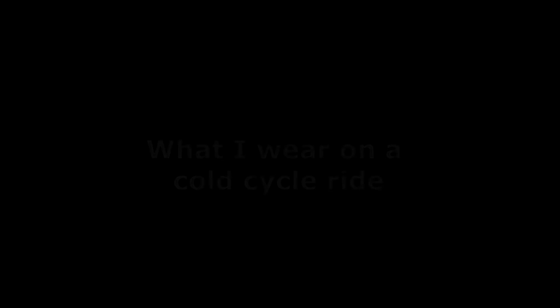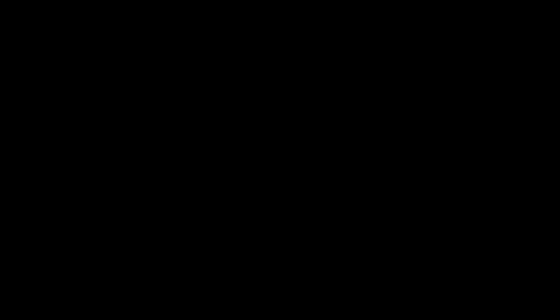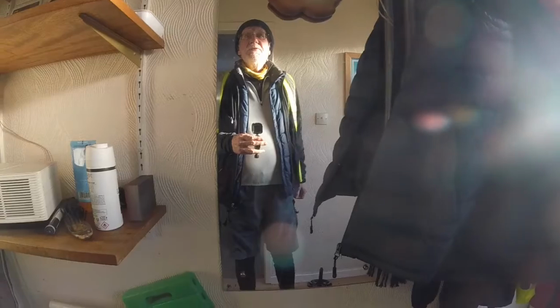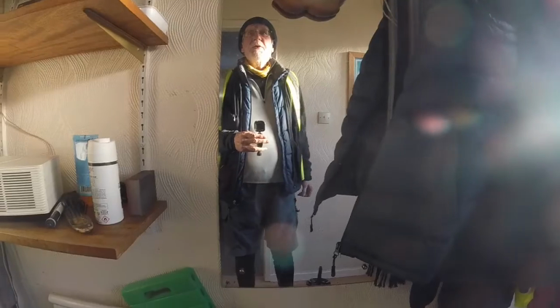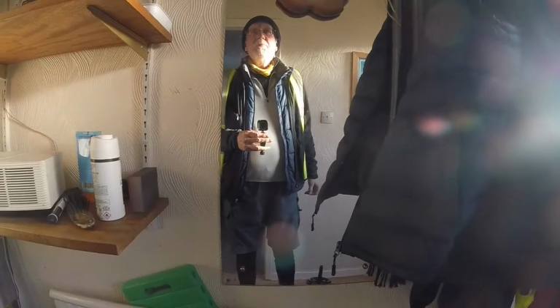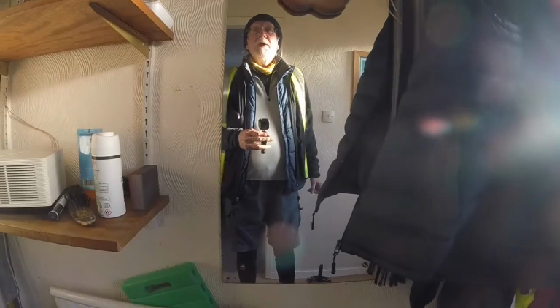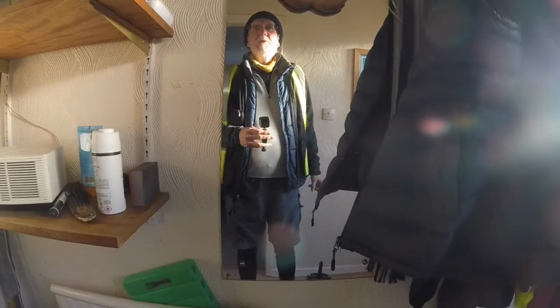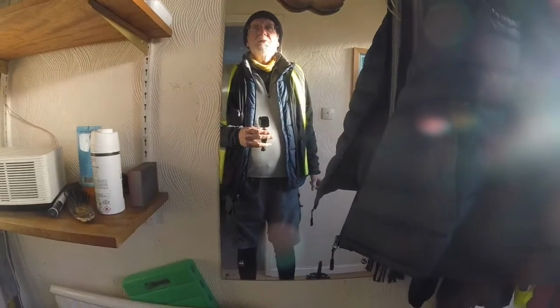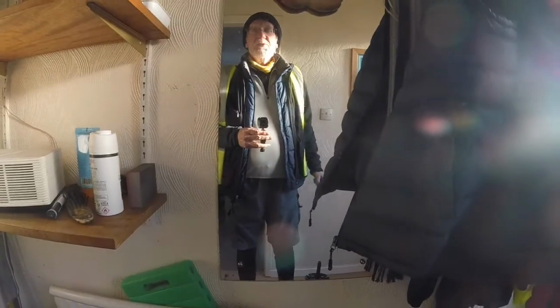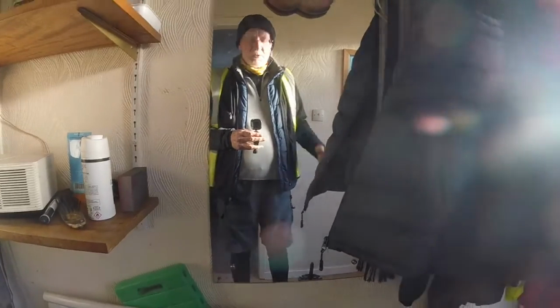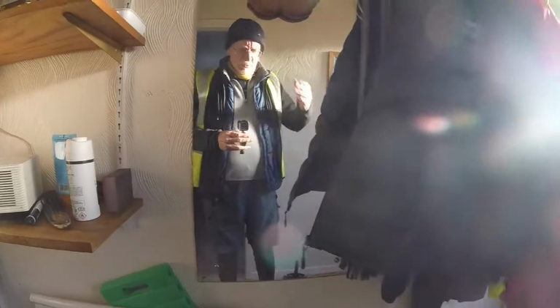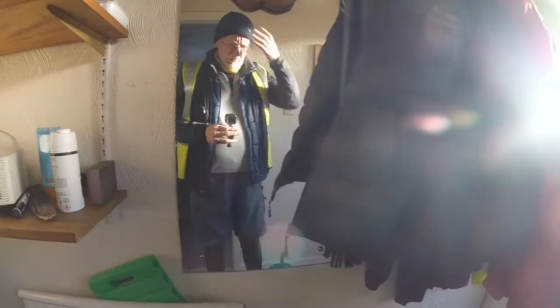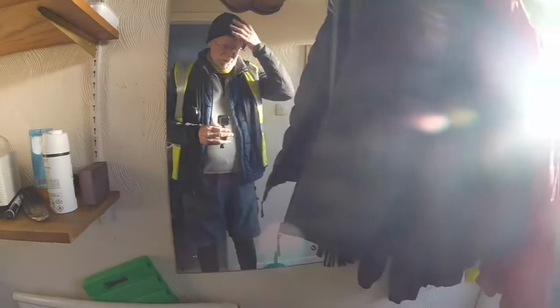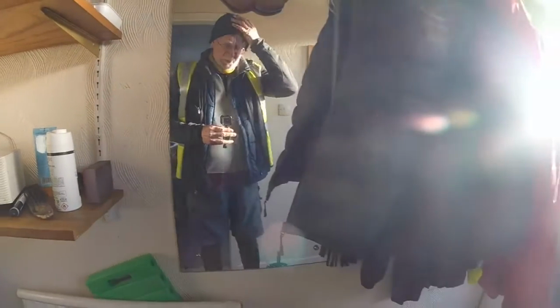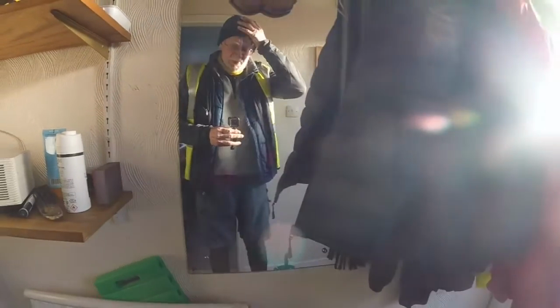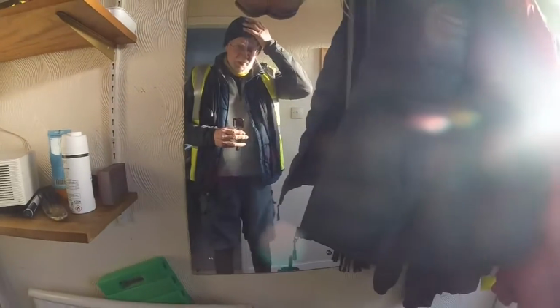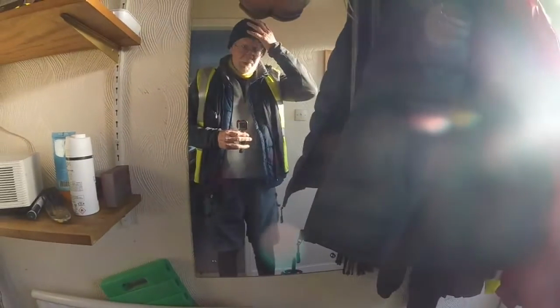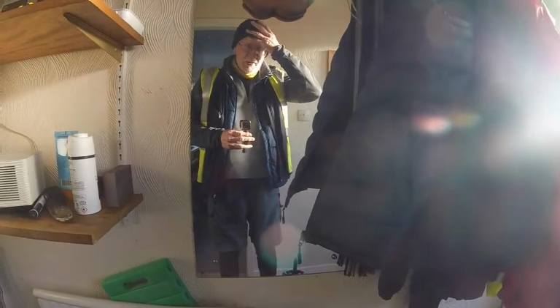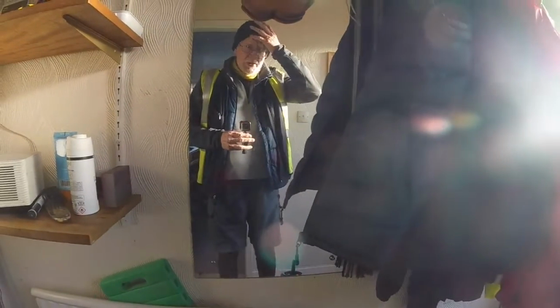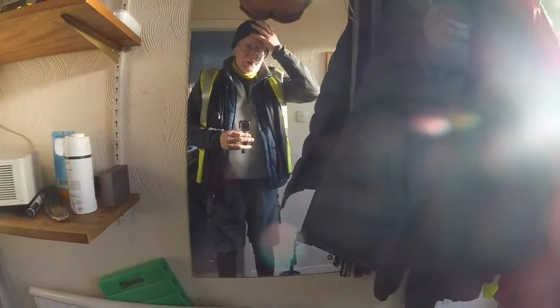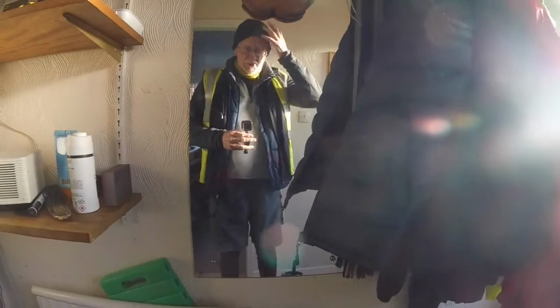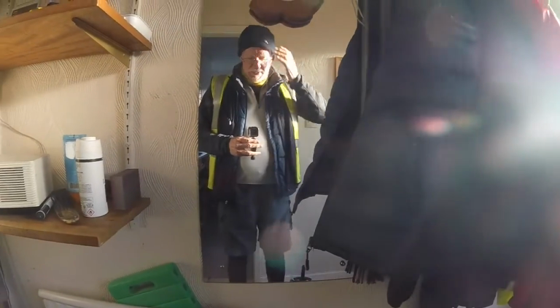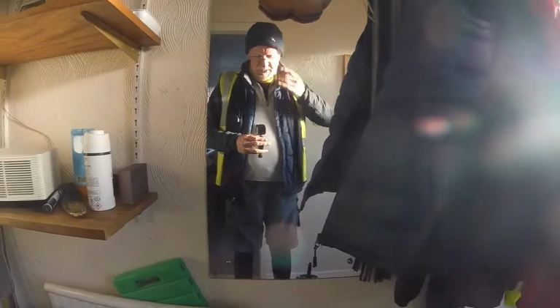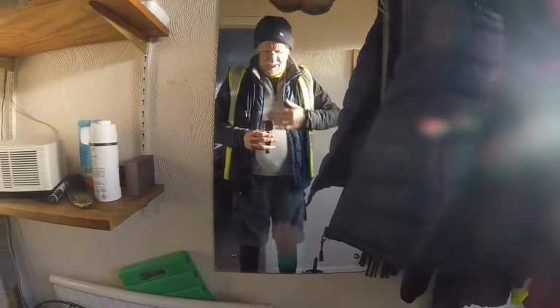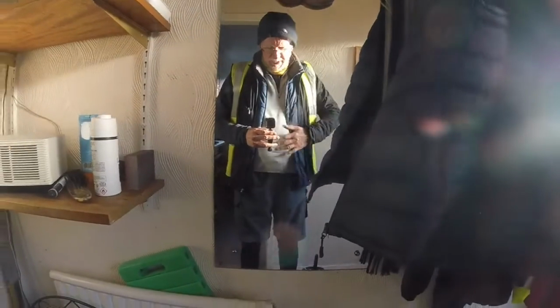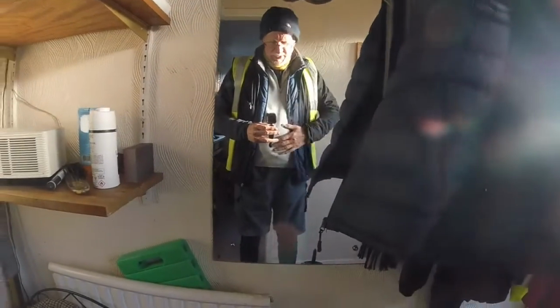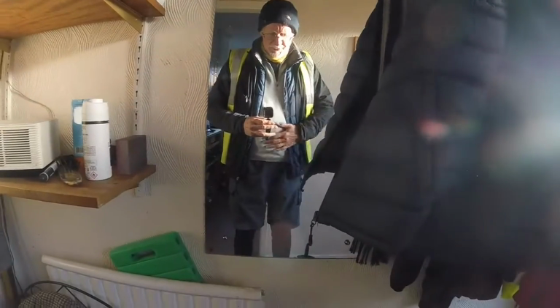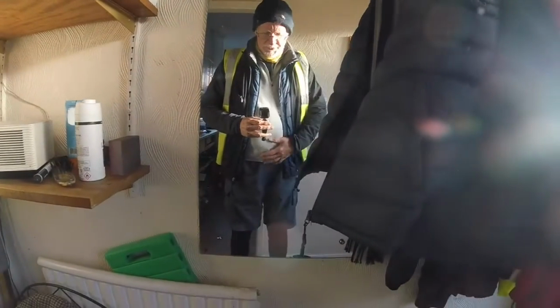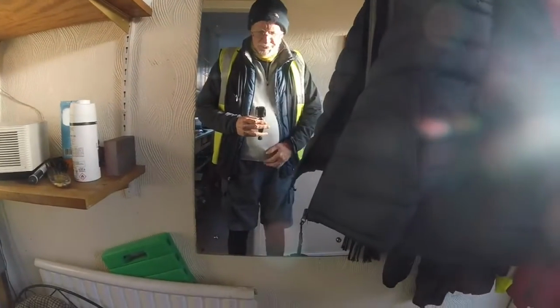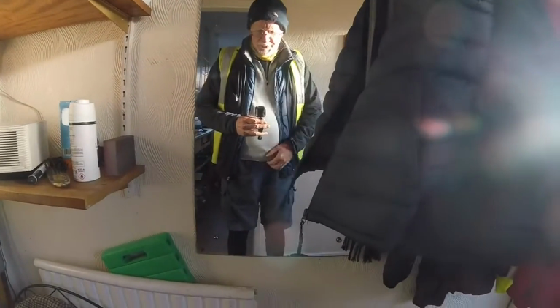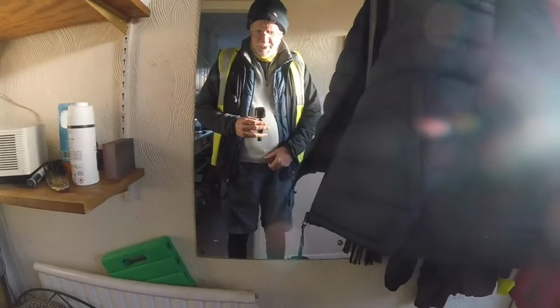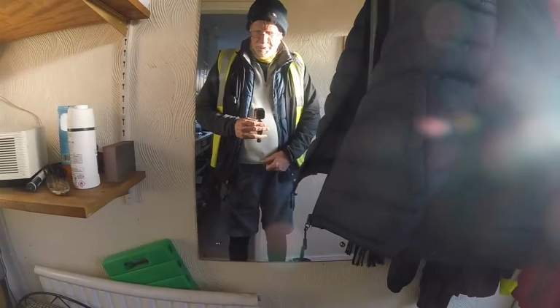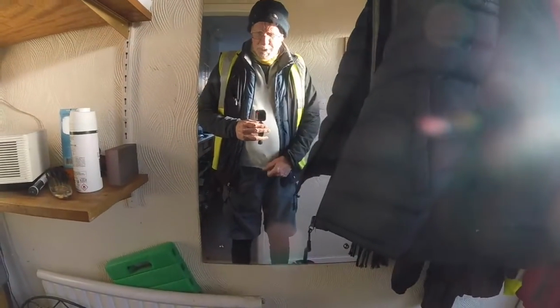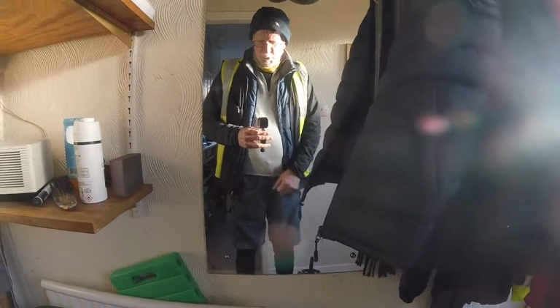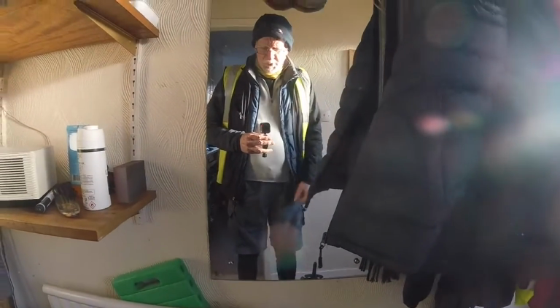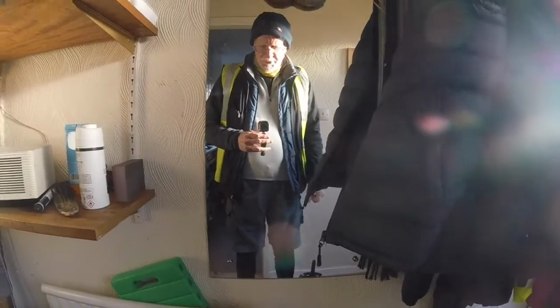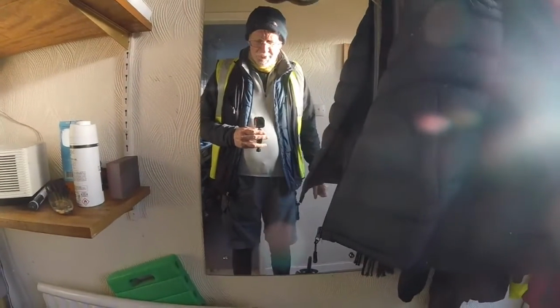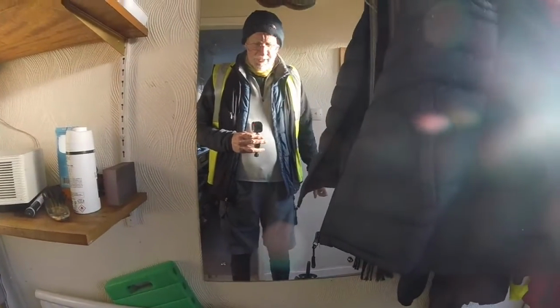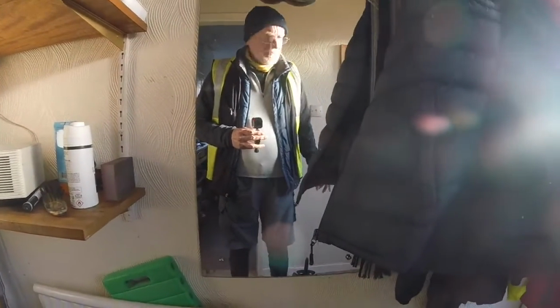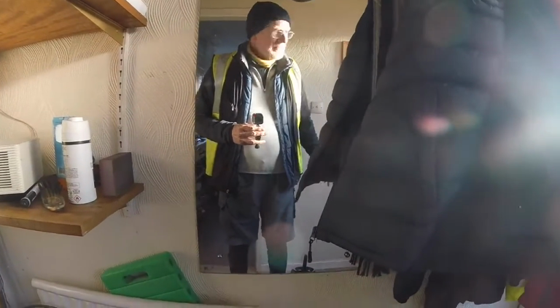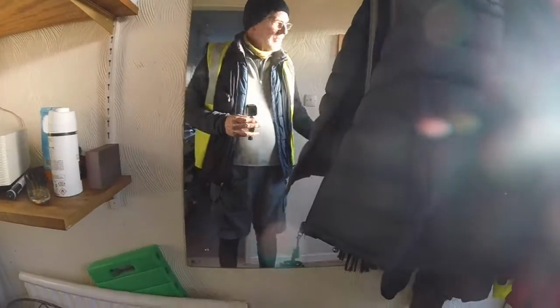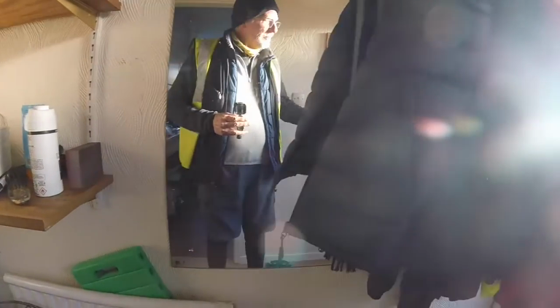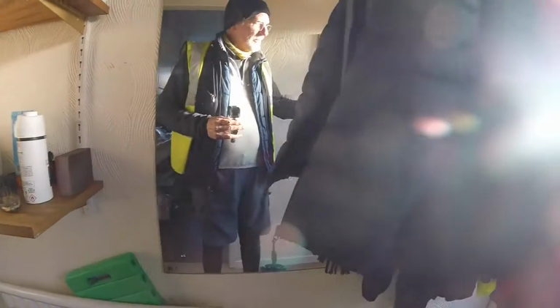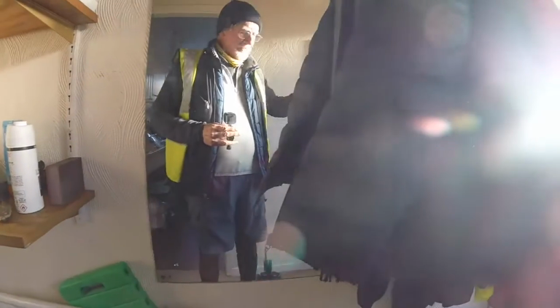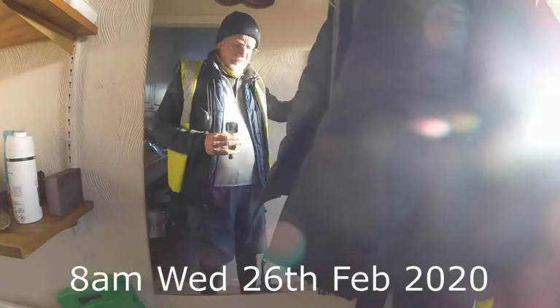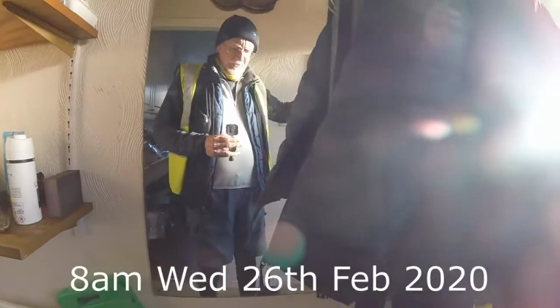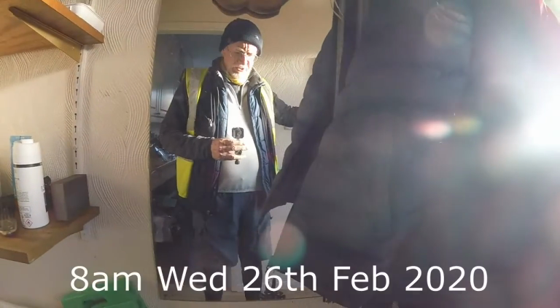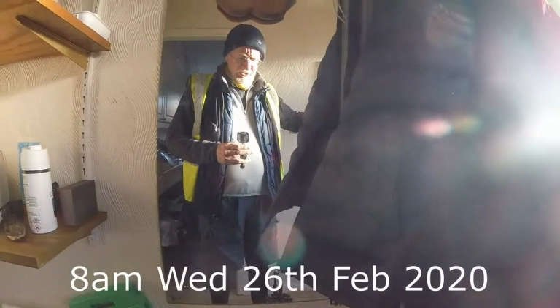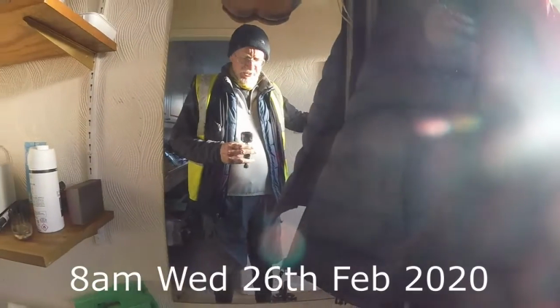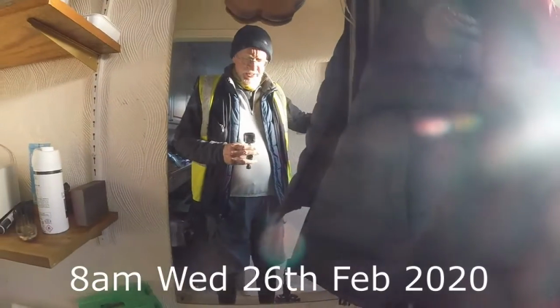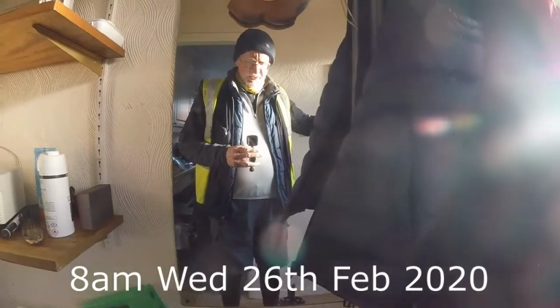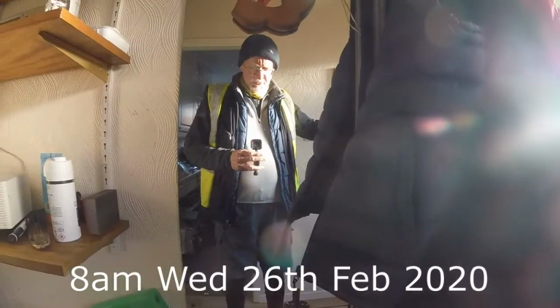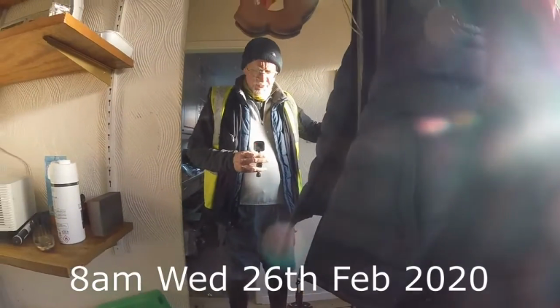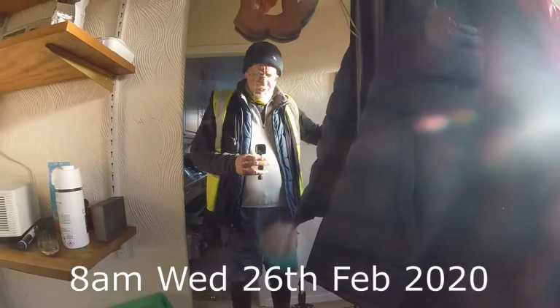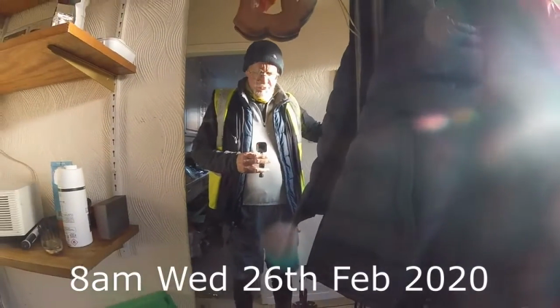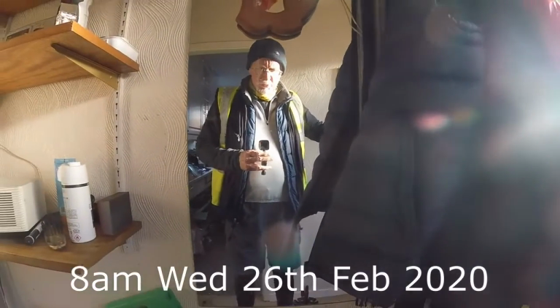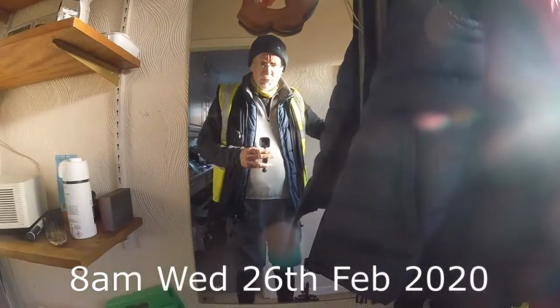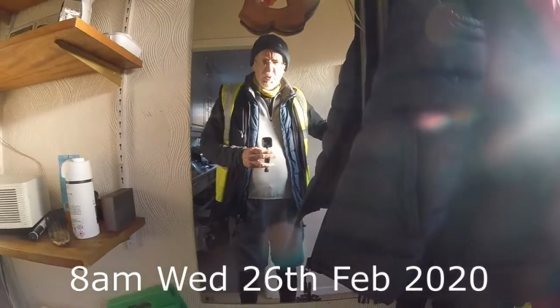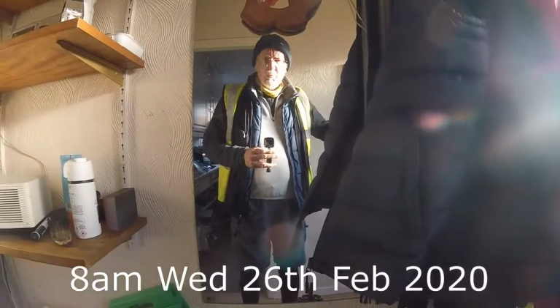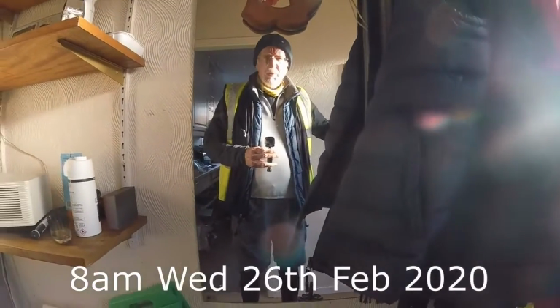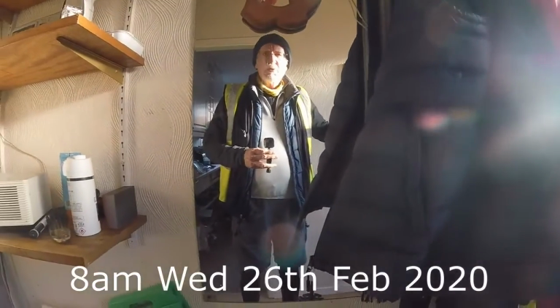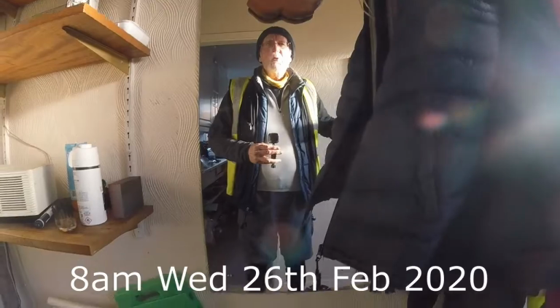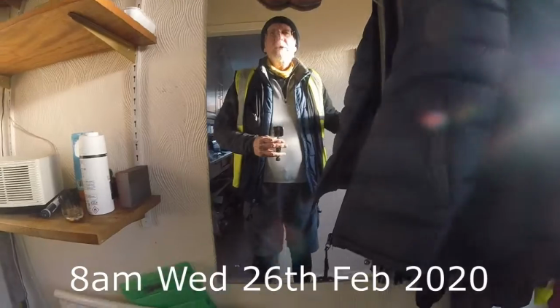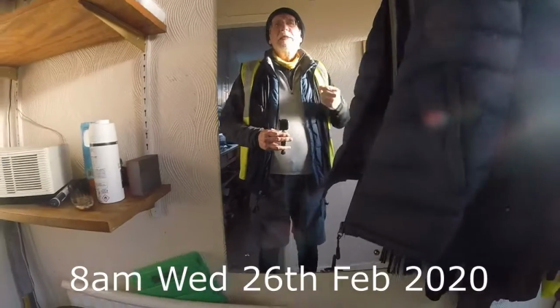I'm about to go out for a bike ride. It's about one degree out there but the sun is shining so it's going to warm up quickly.